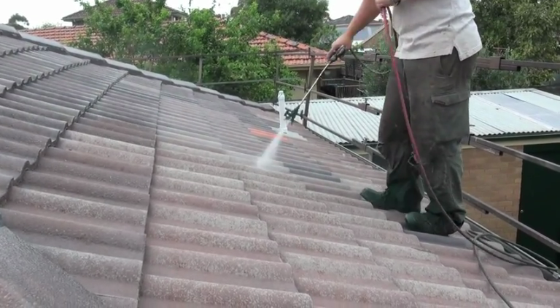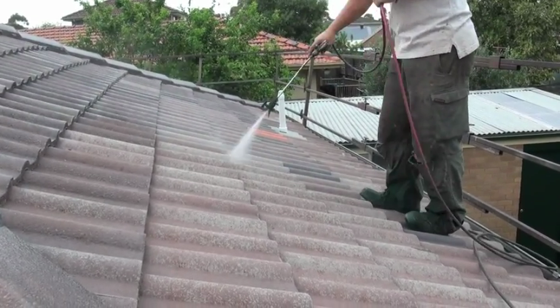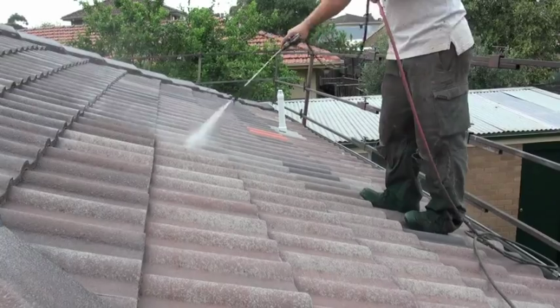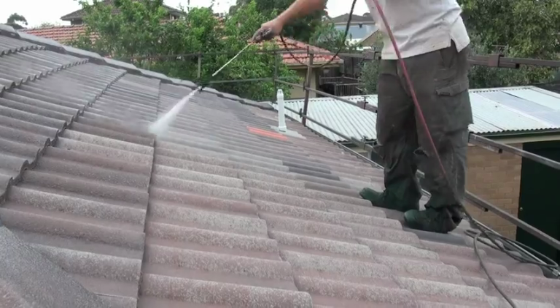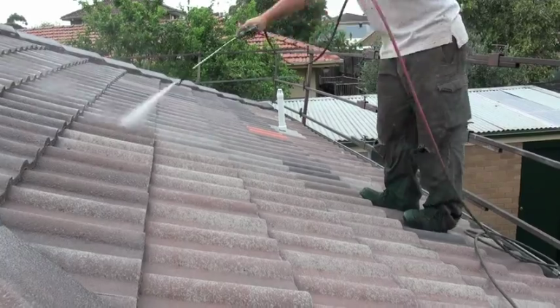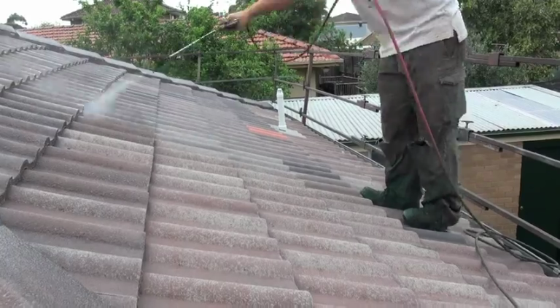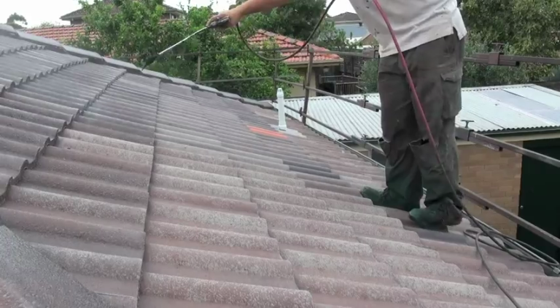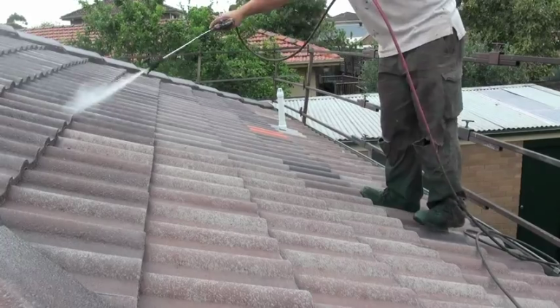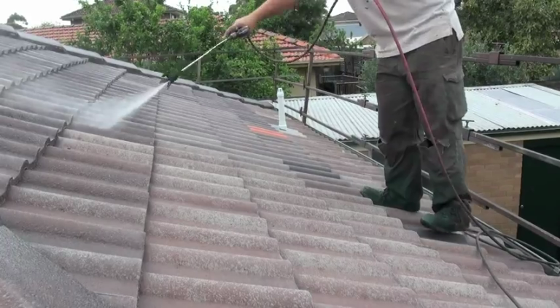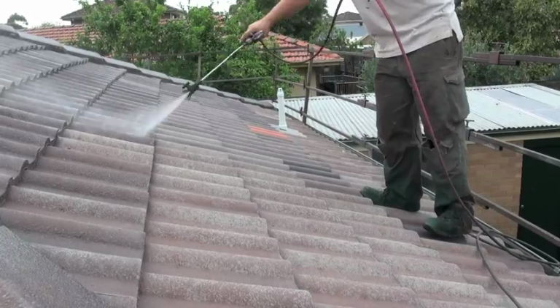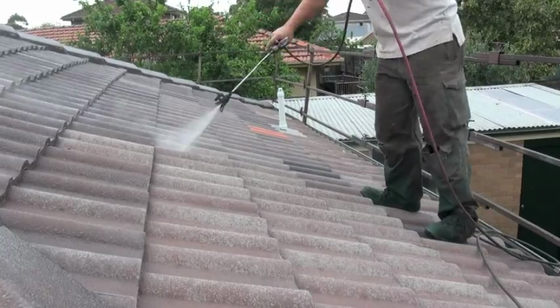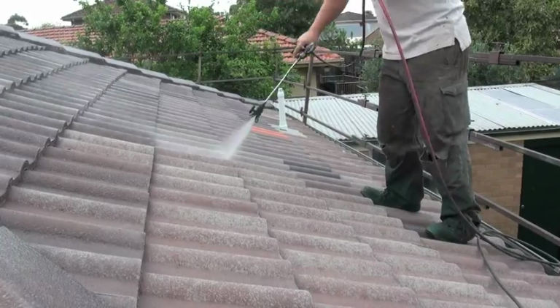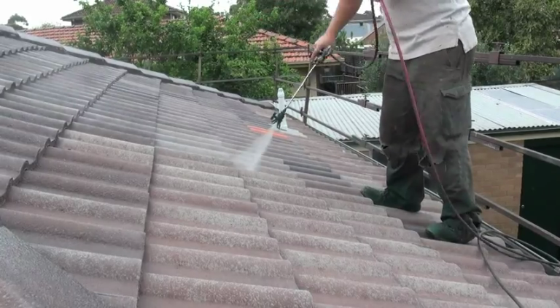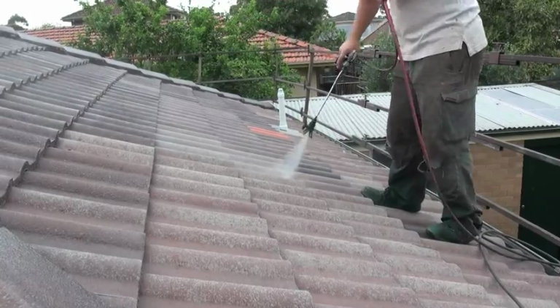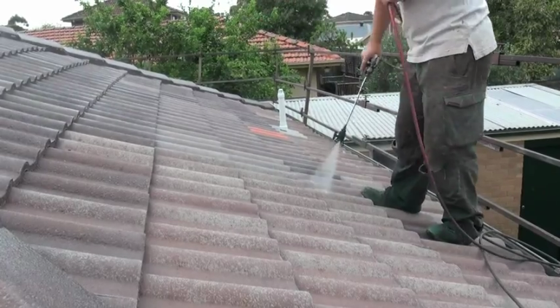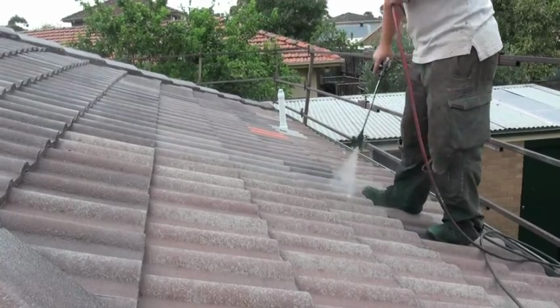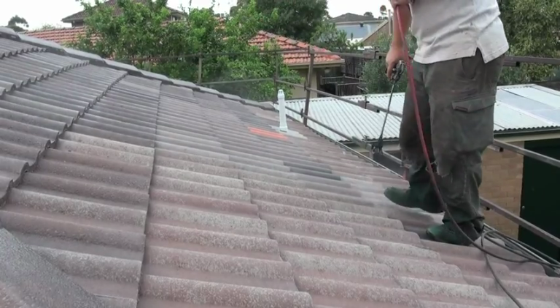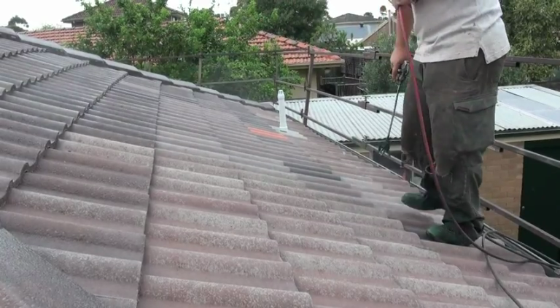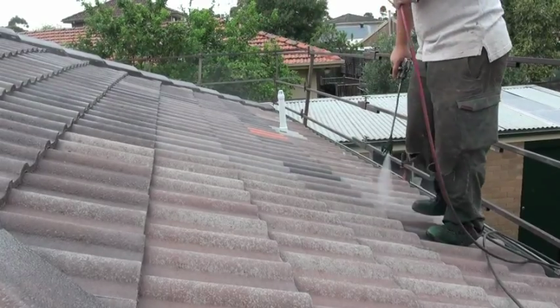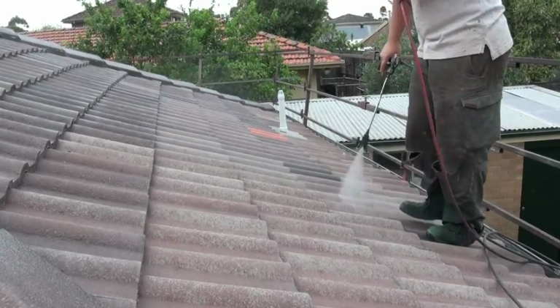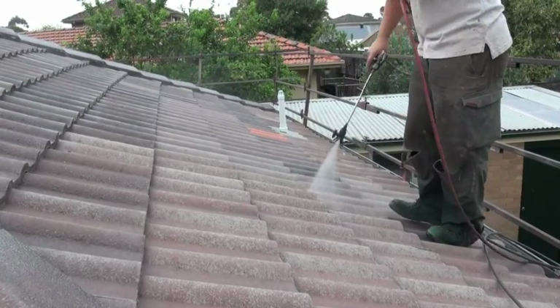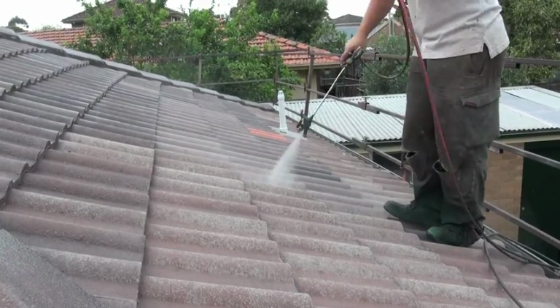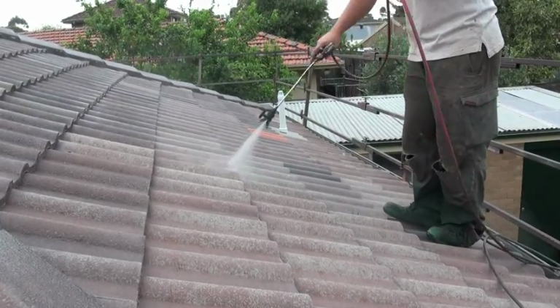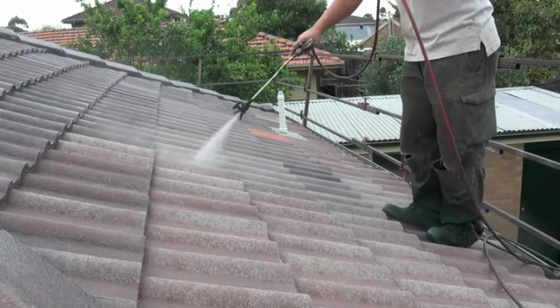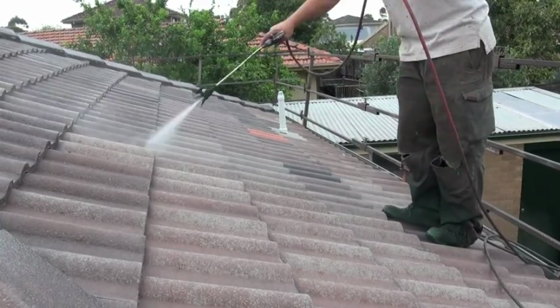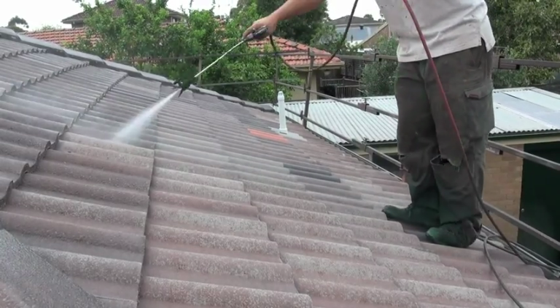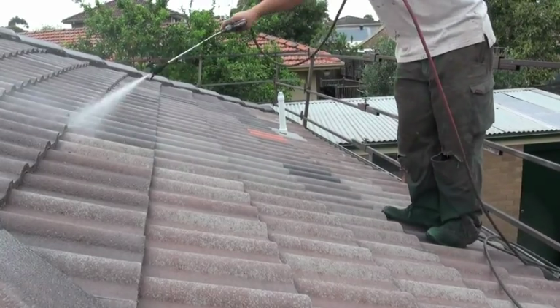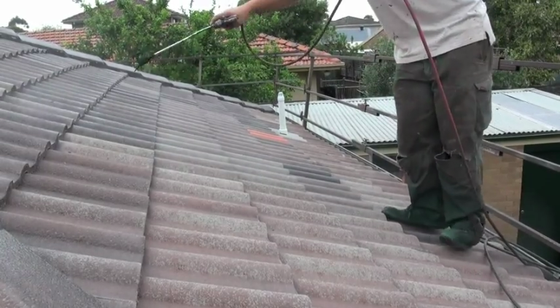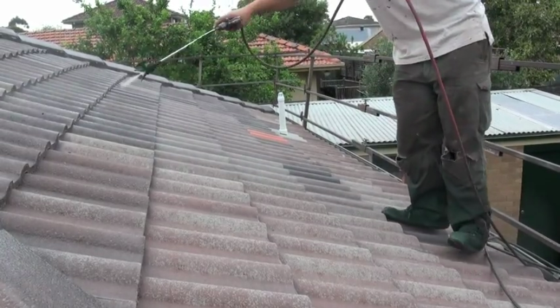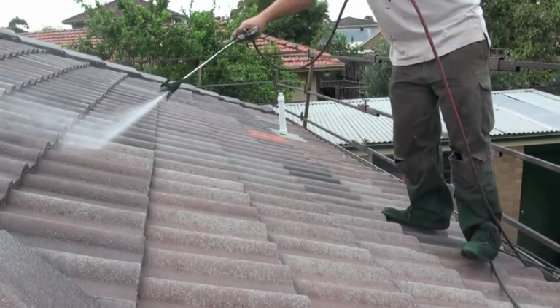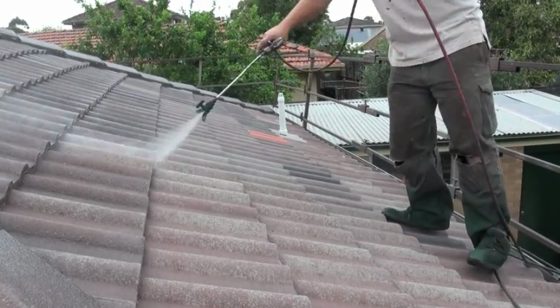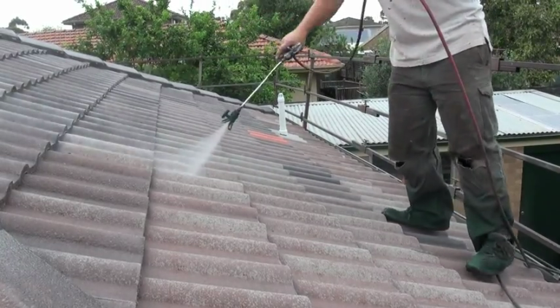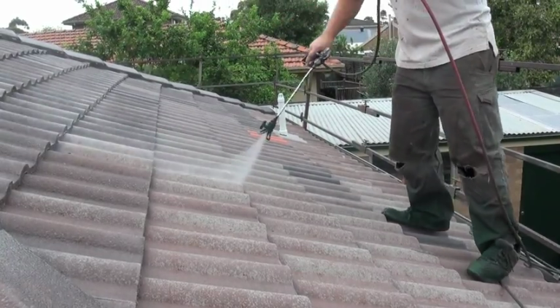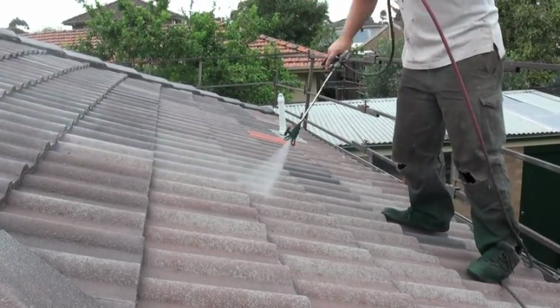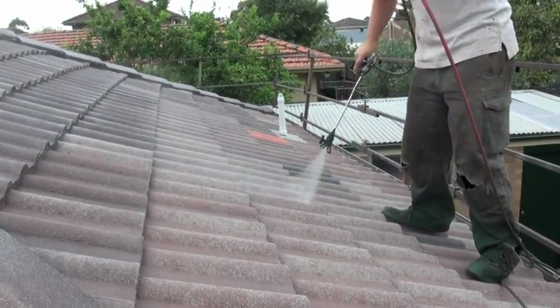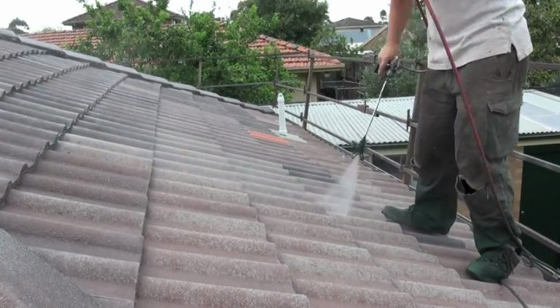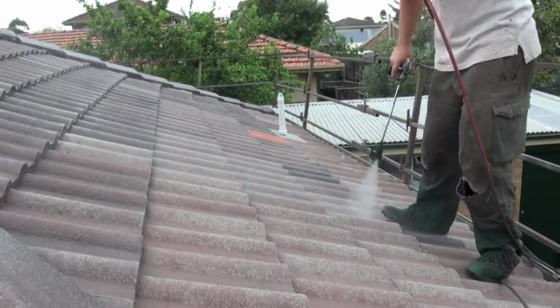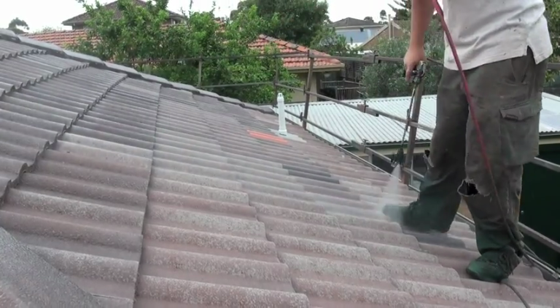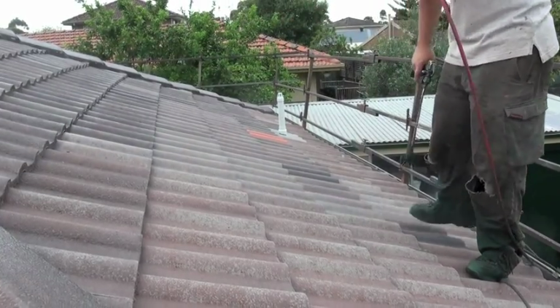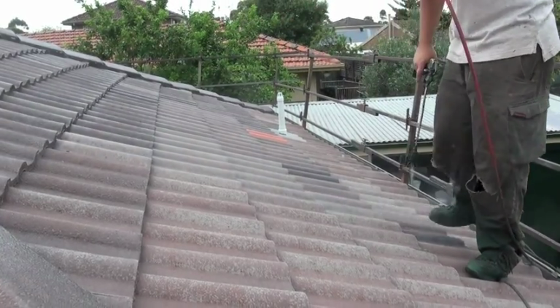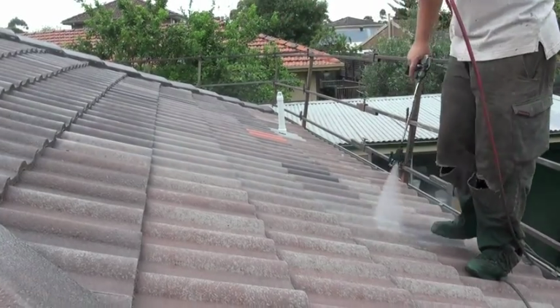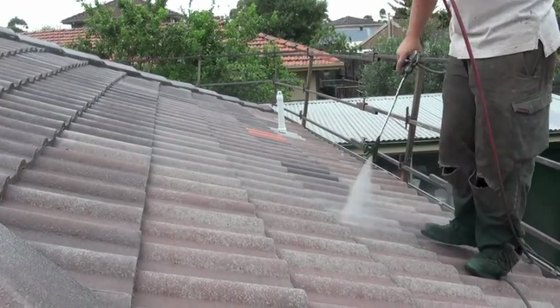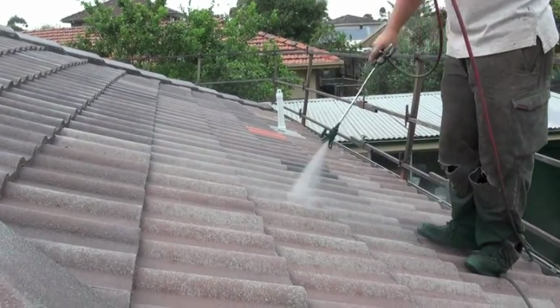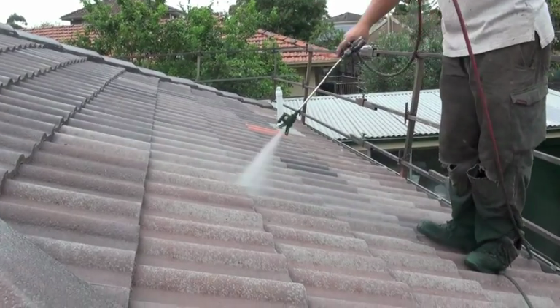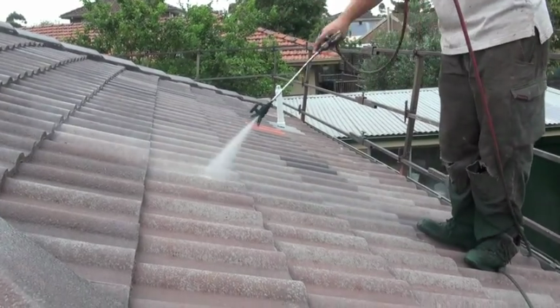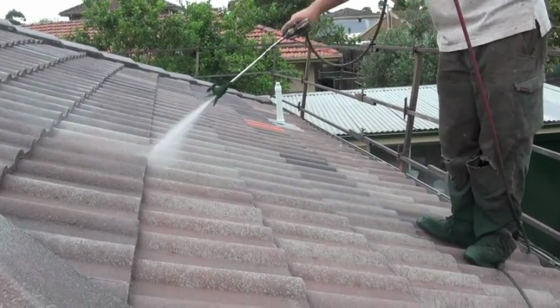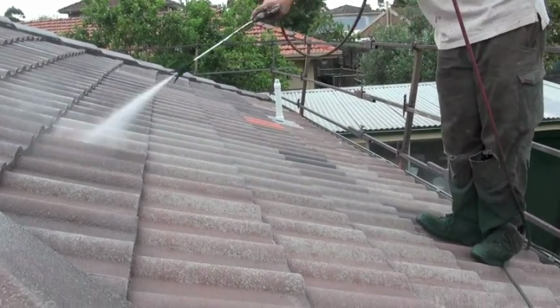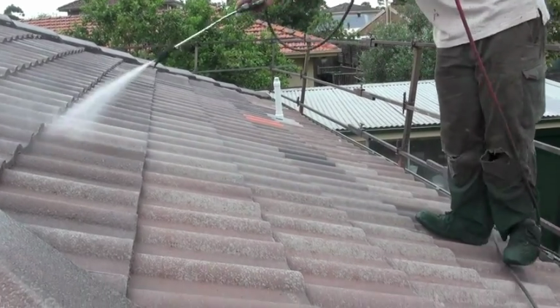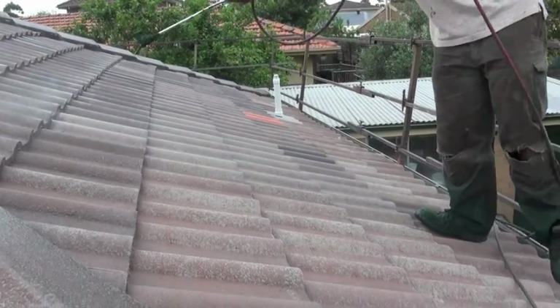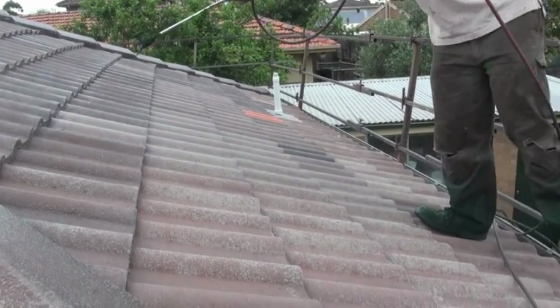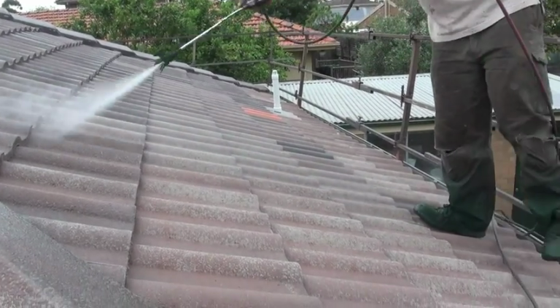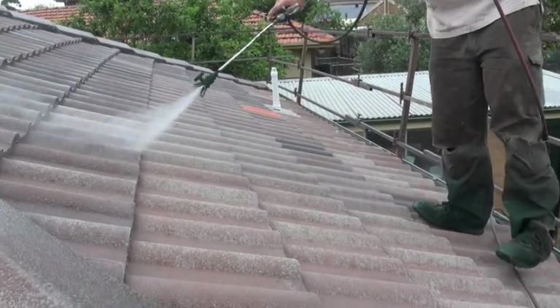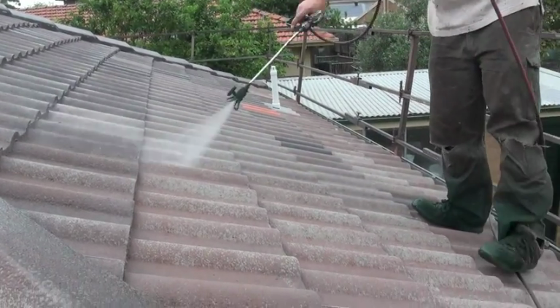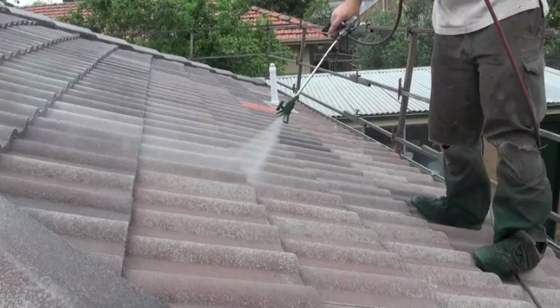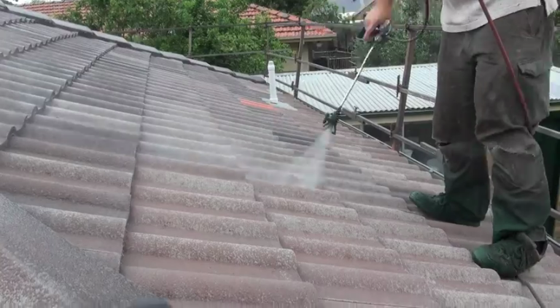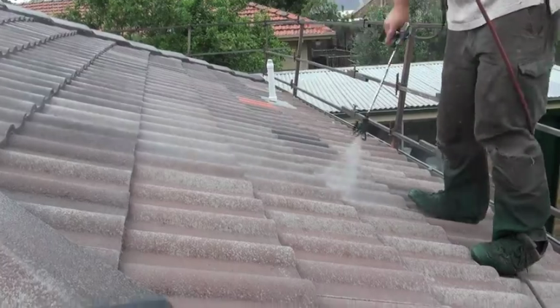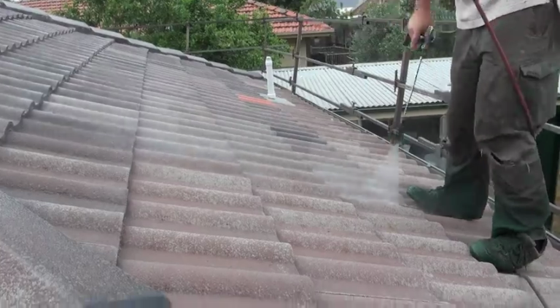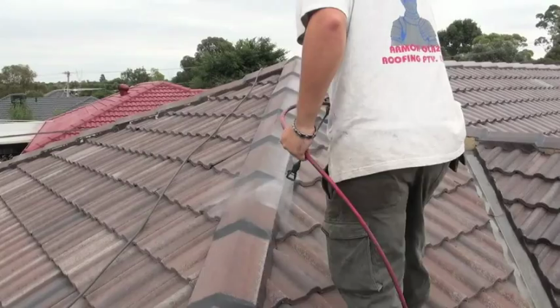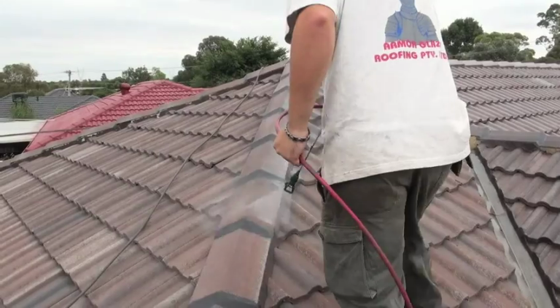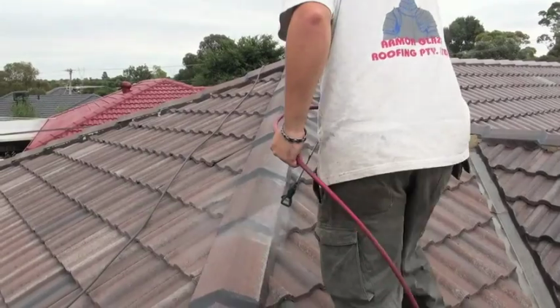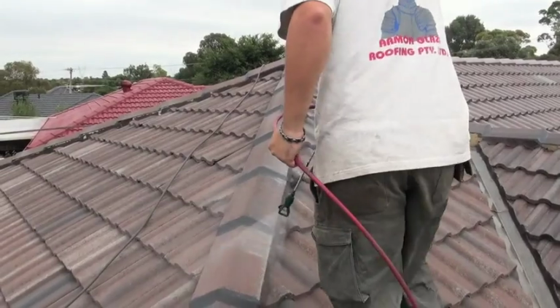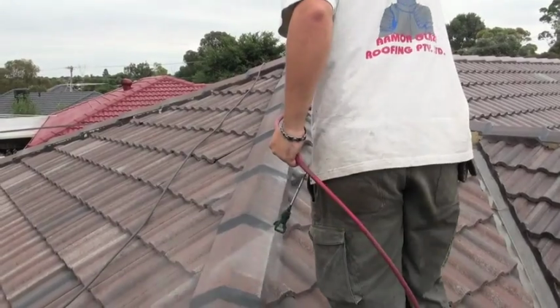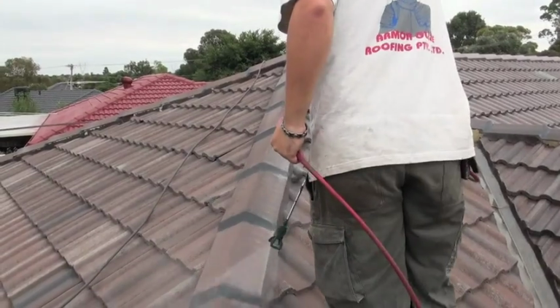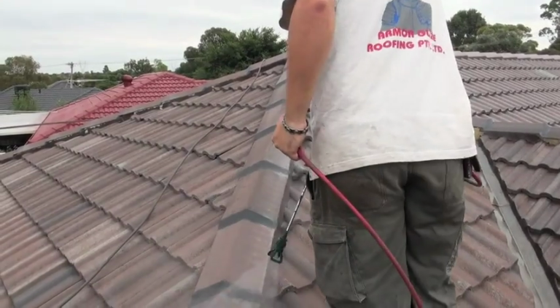Your entire tiled area will be coated with one application of clear sealant.